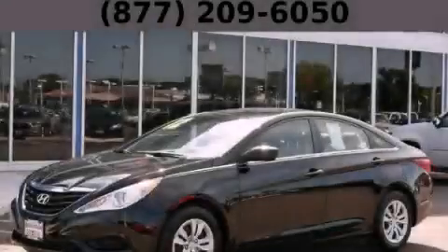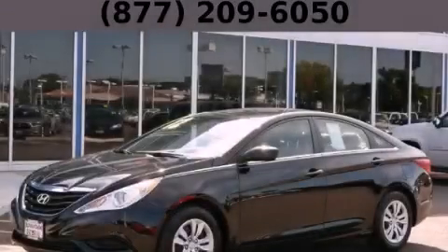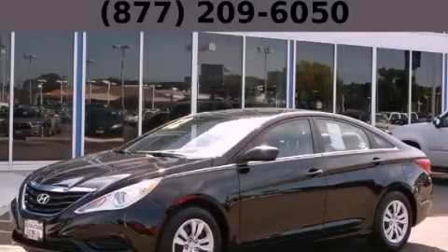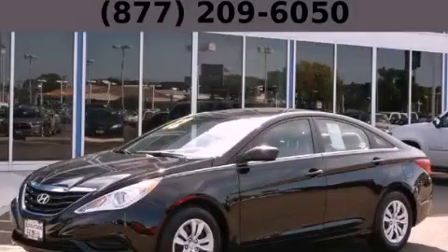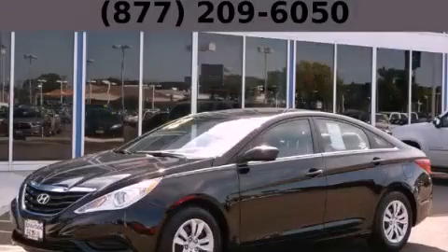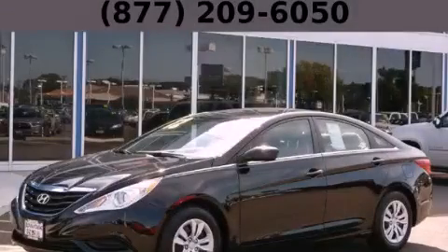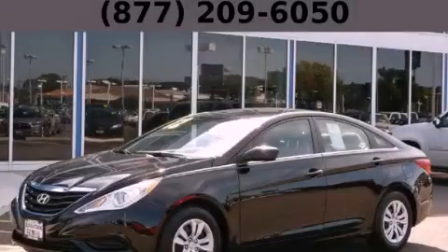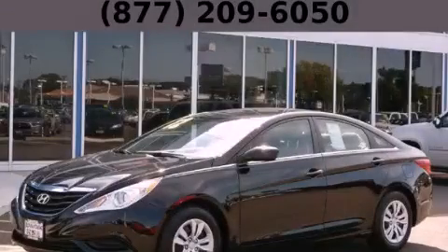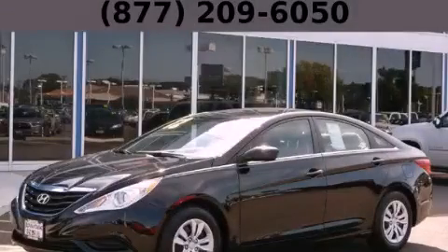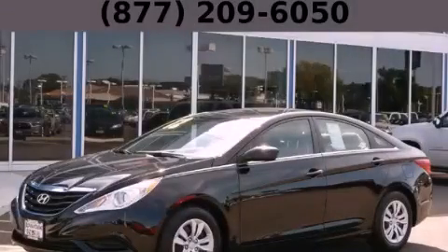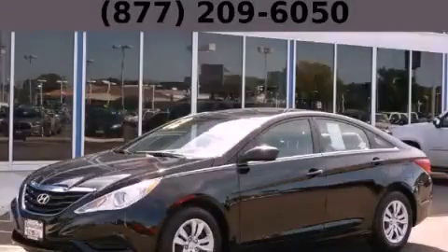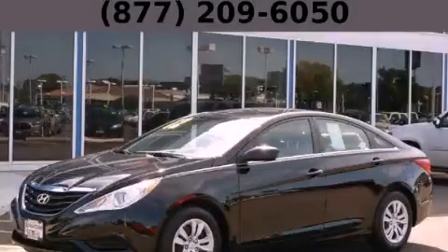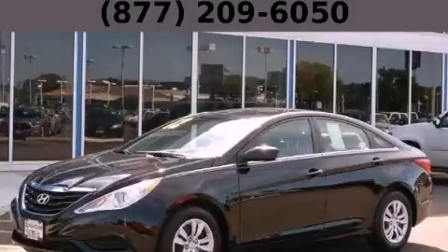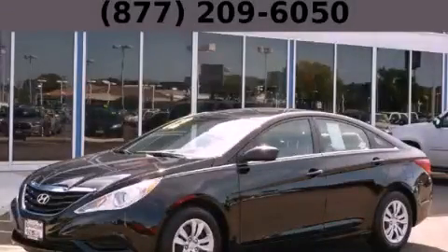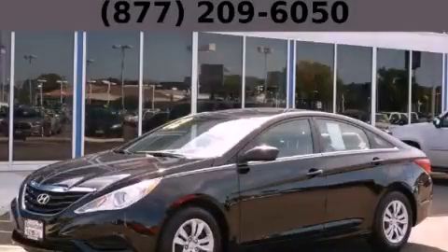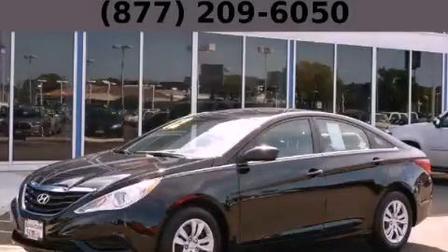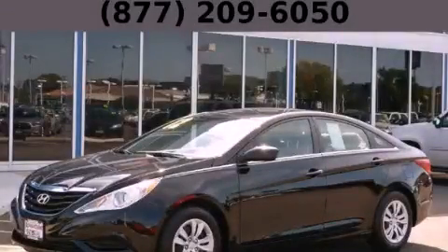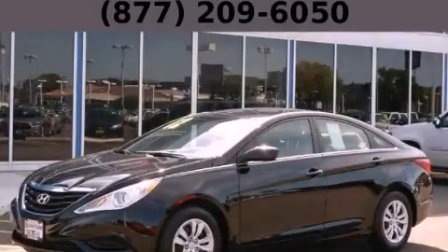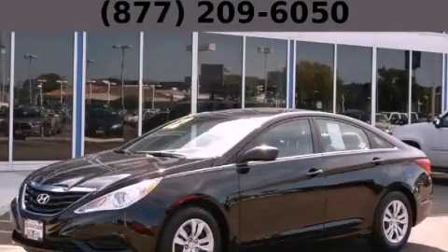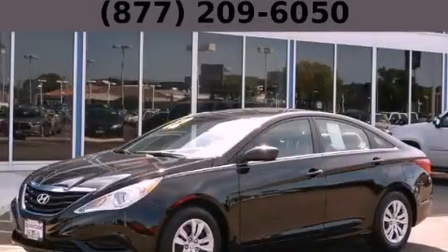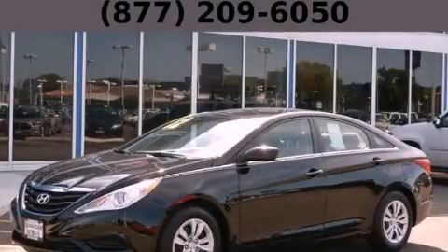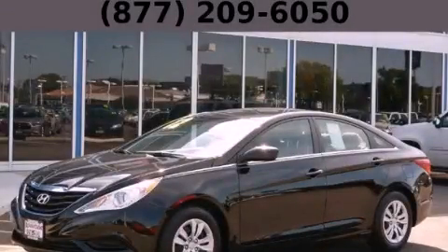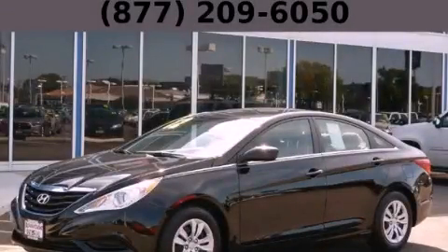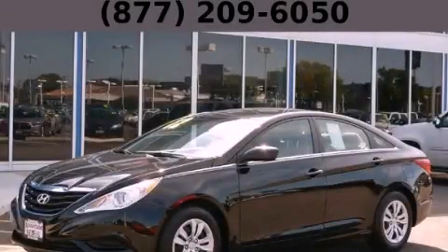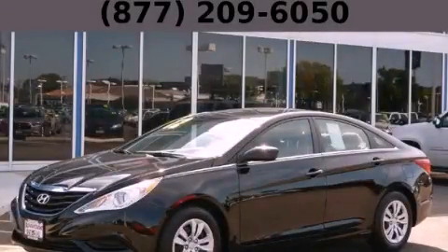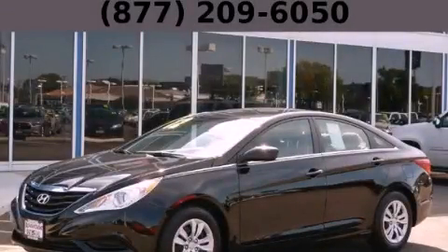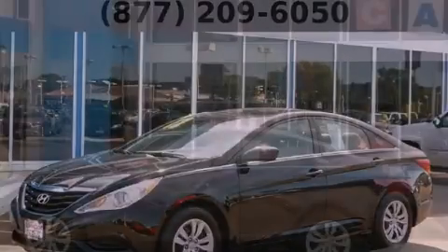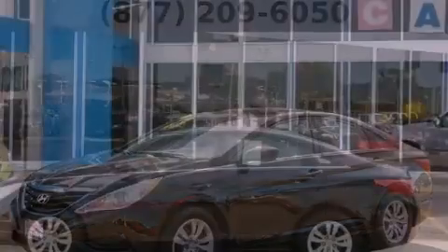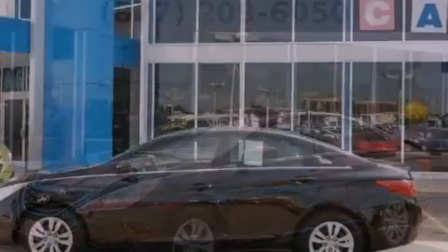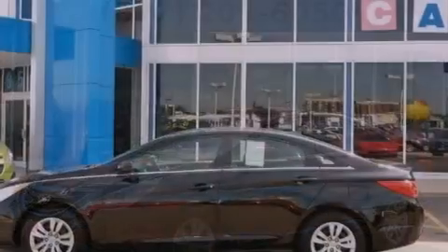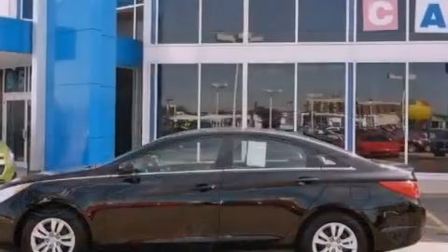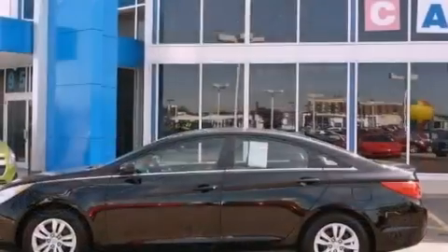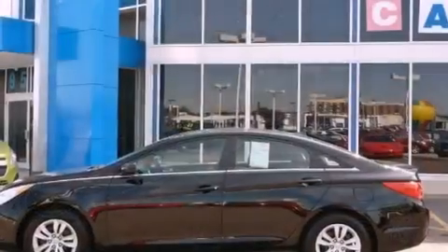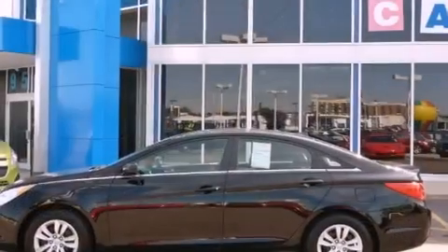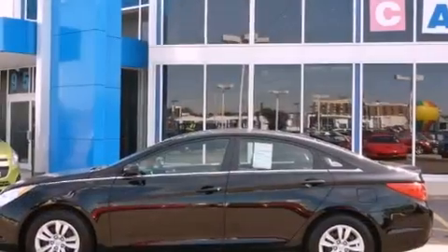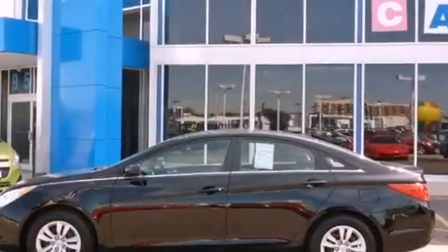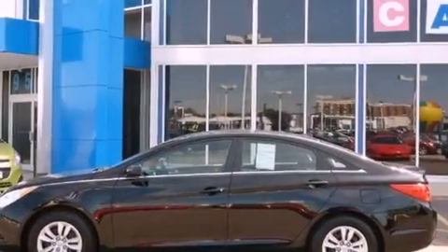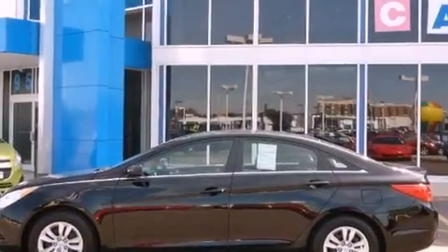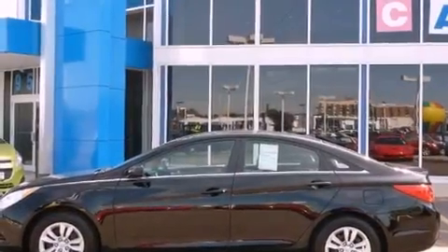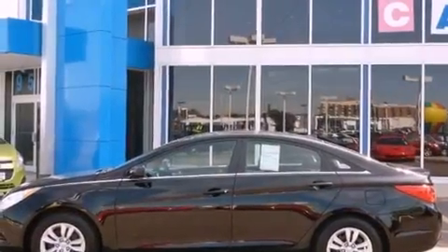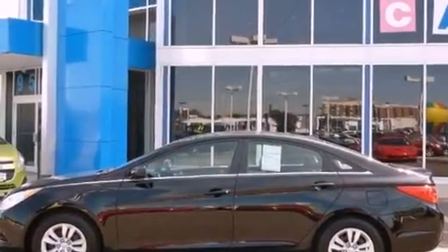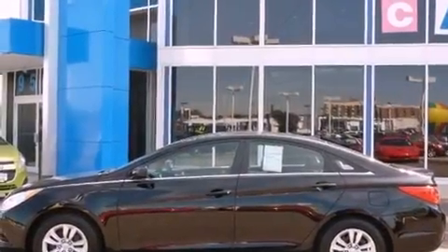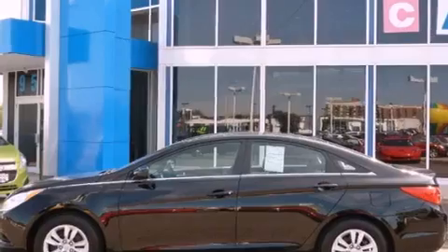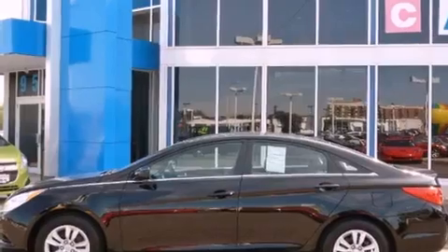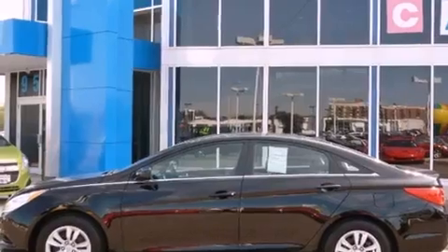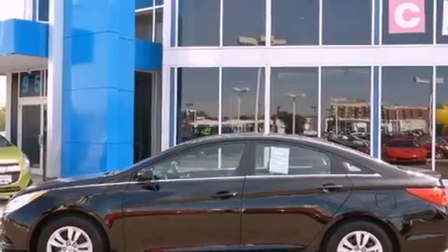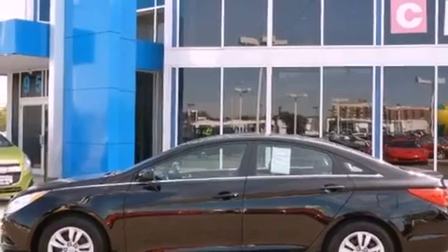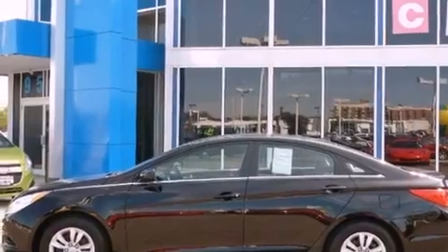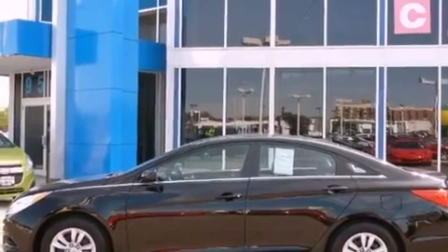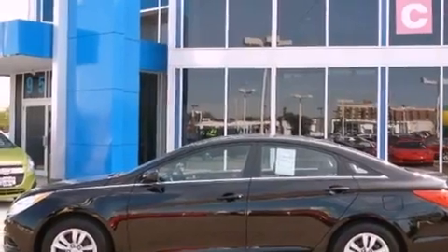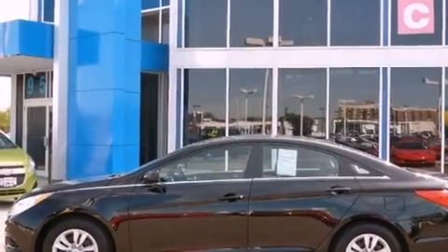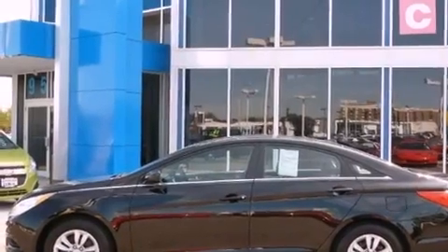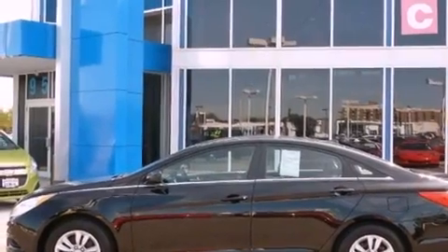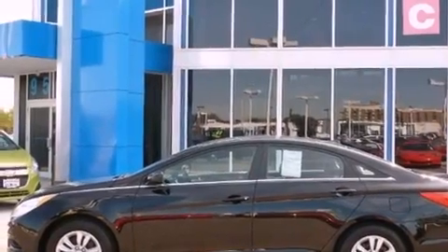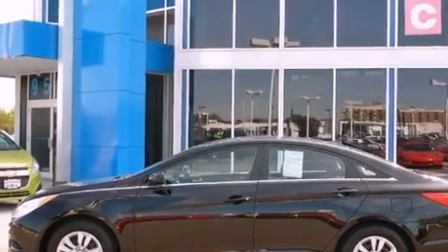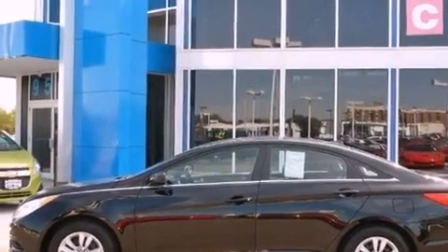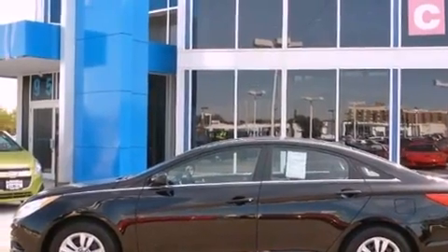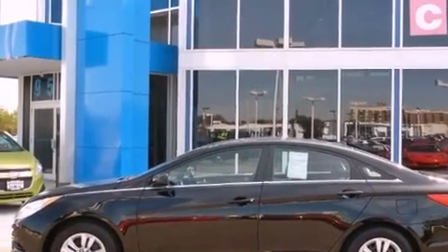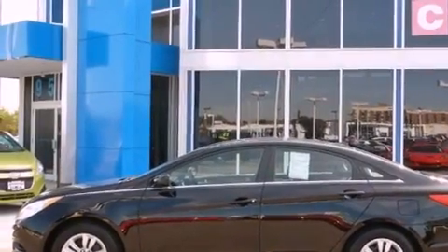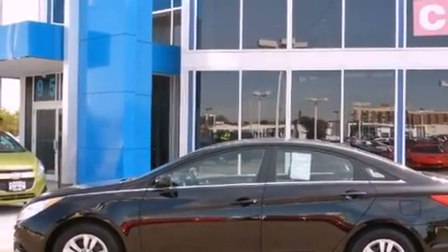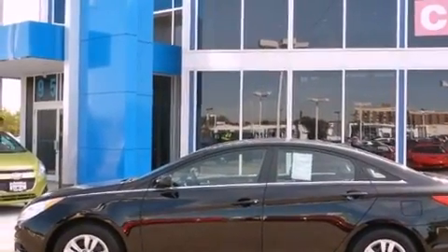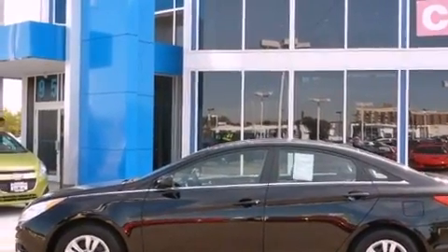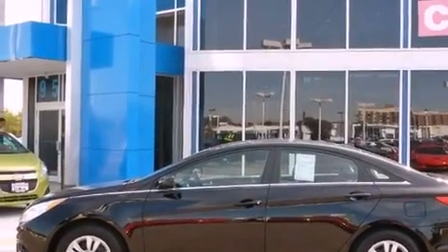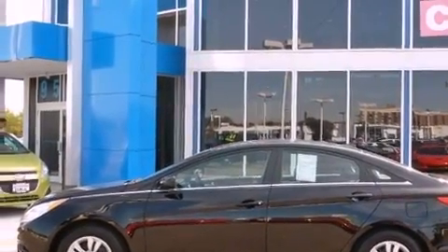This is a 2012 Hyundai Sonata. It features a 2.4-liter, four-cylinder engine and an automatic transmission.